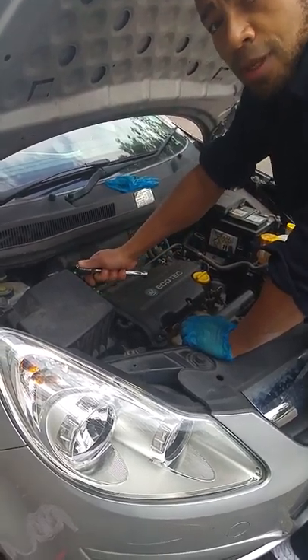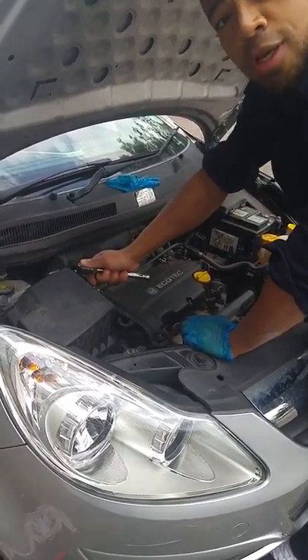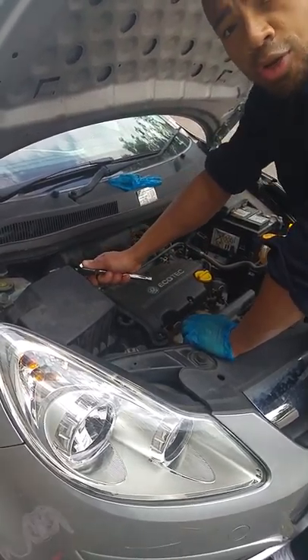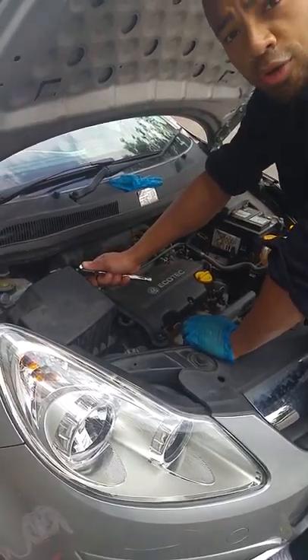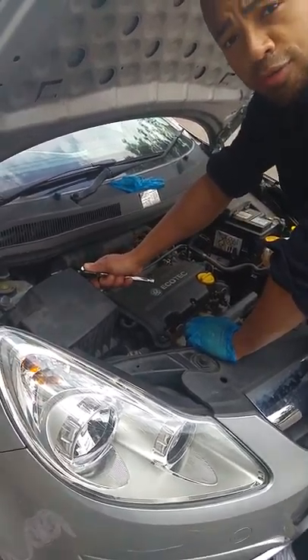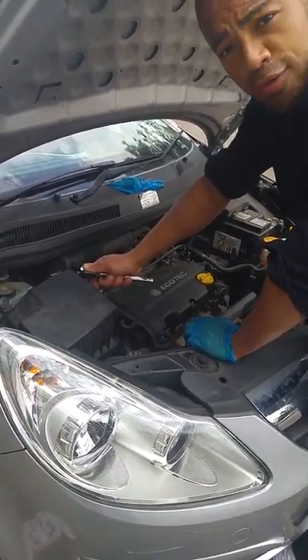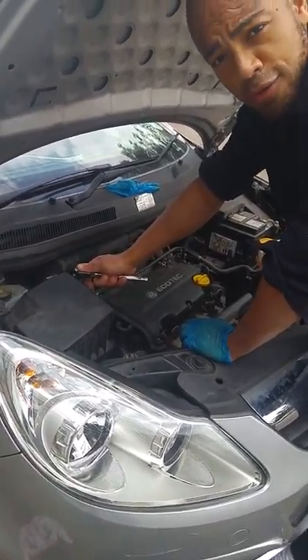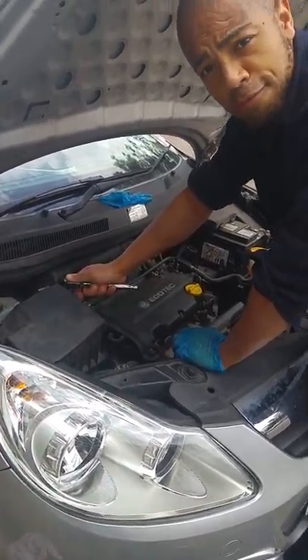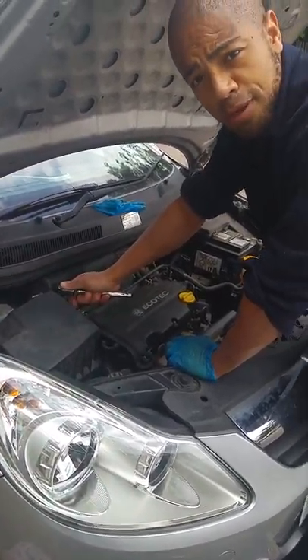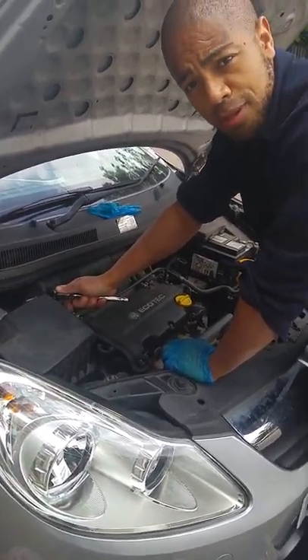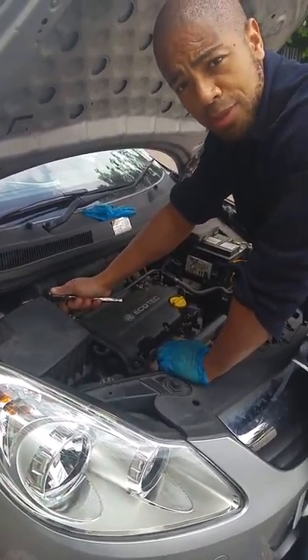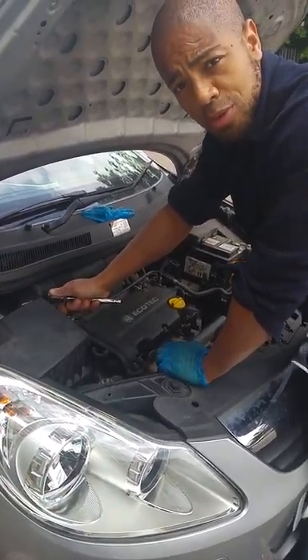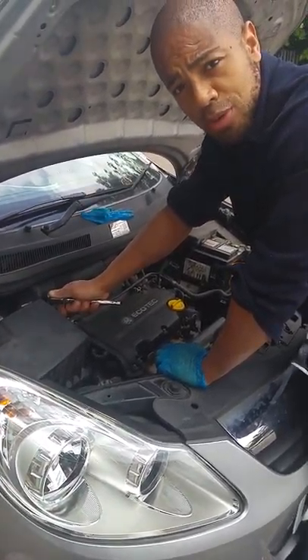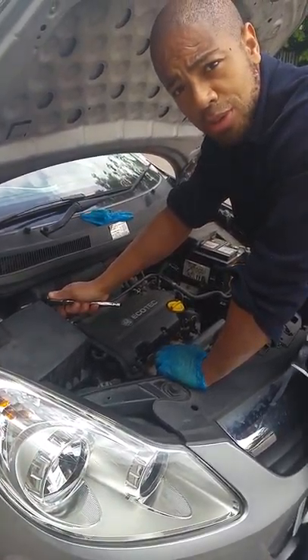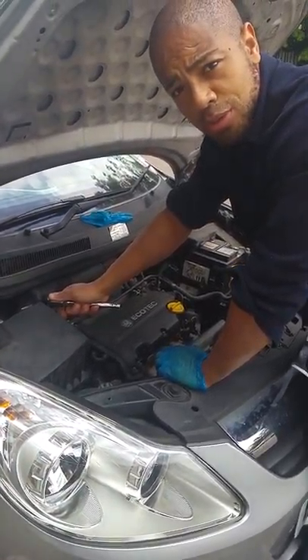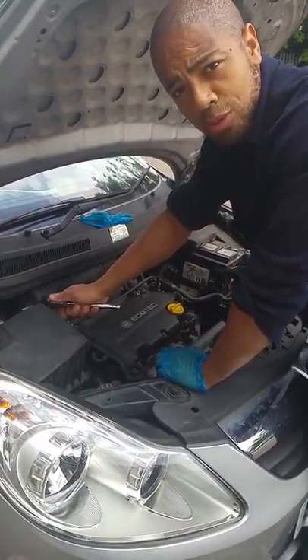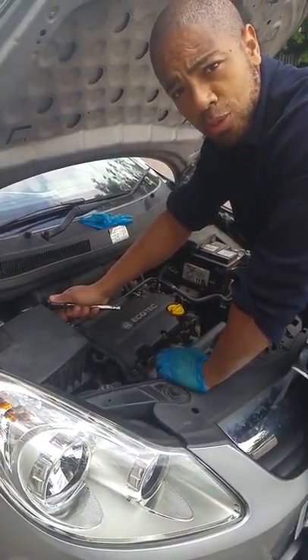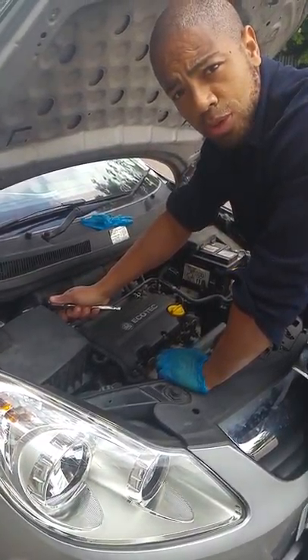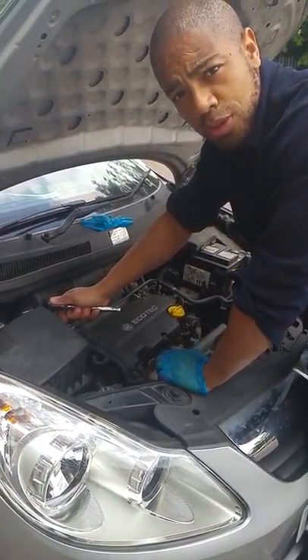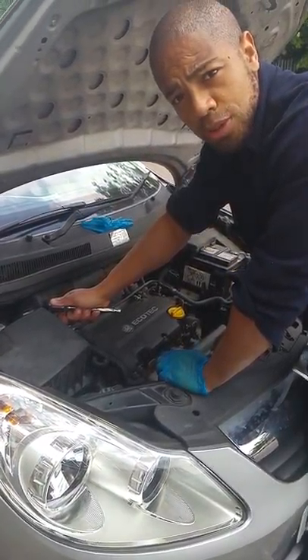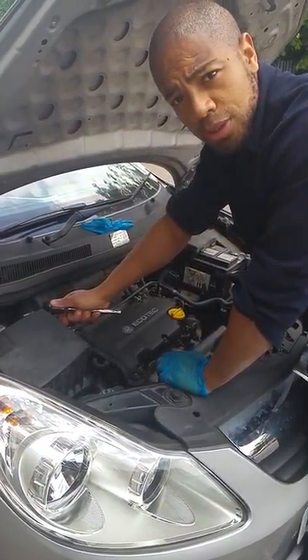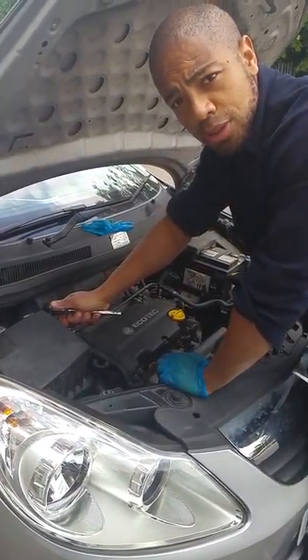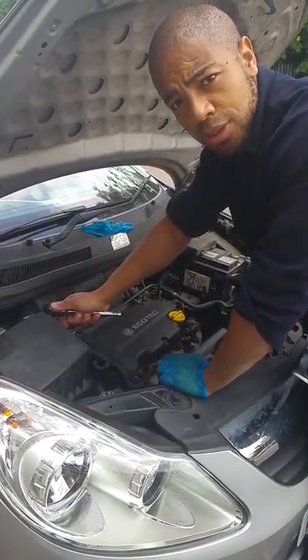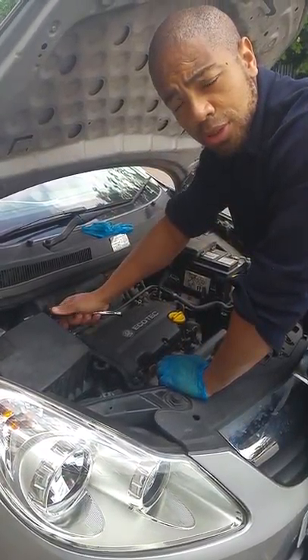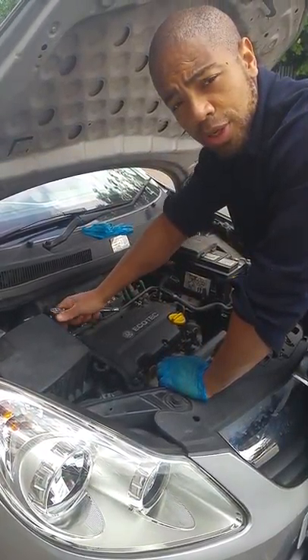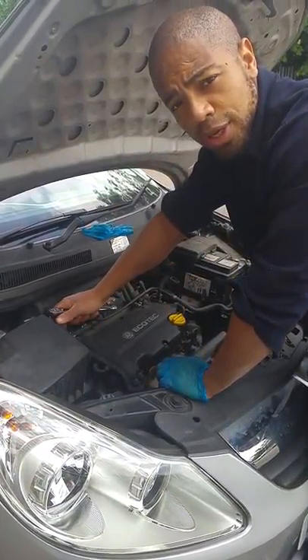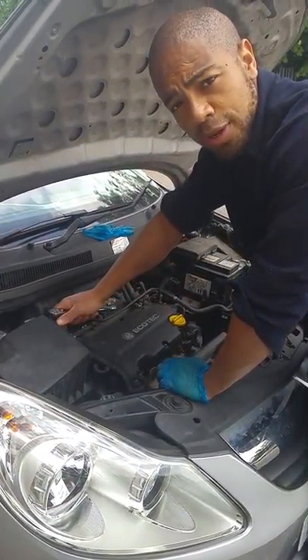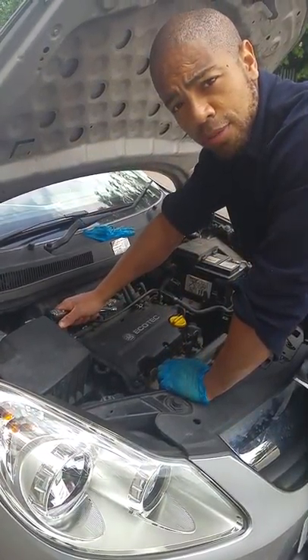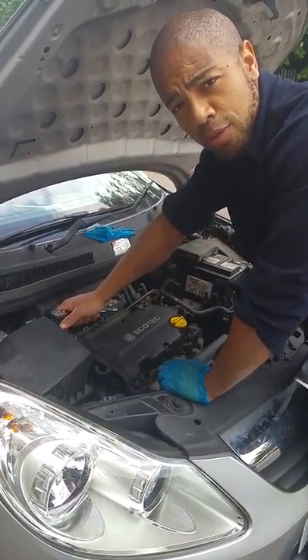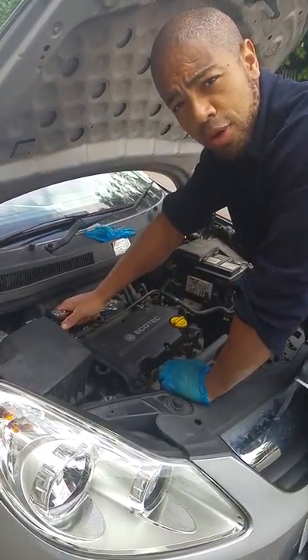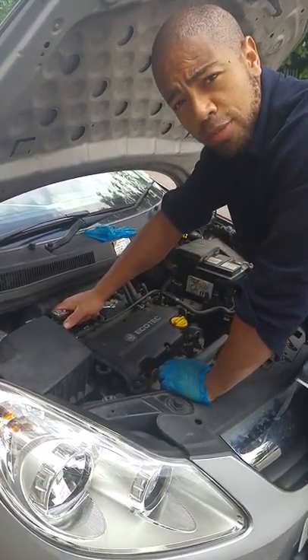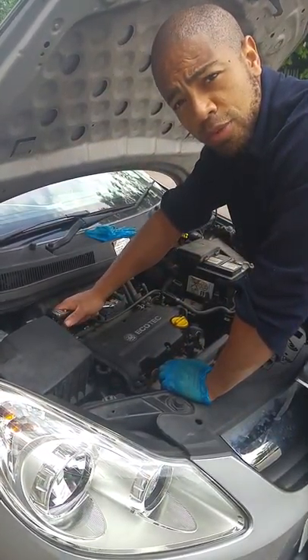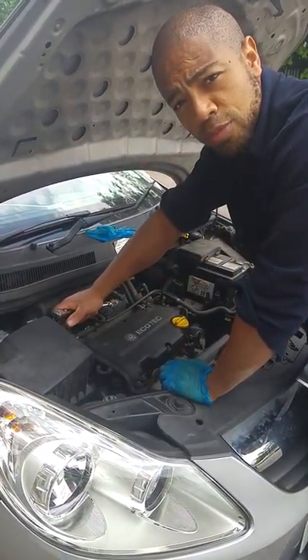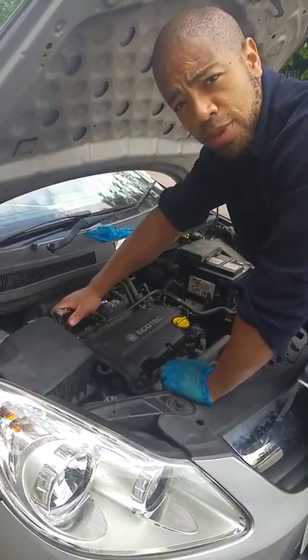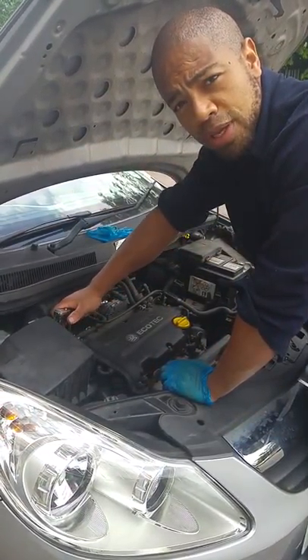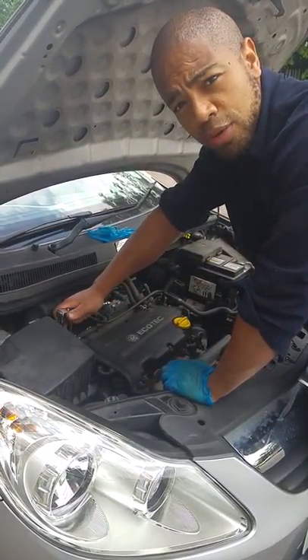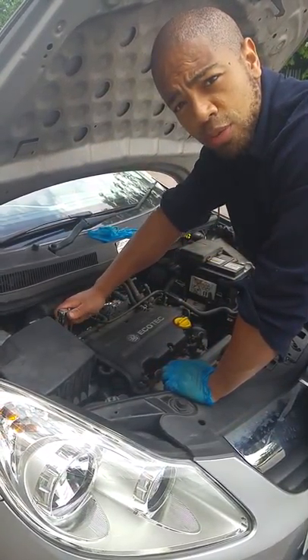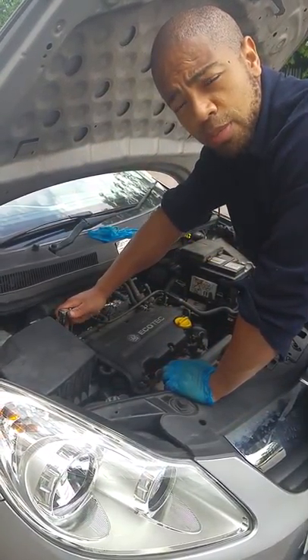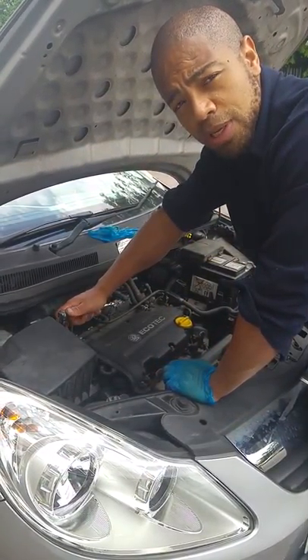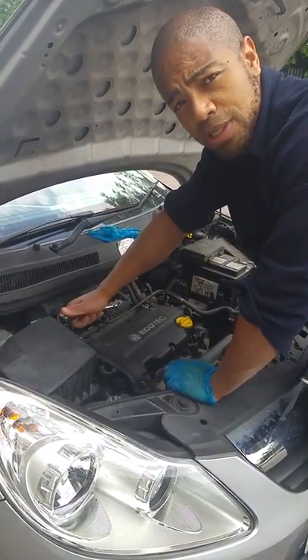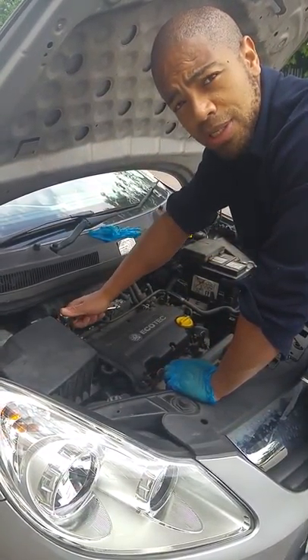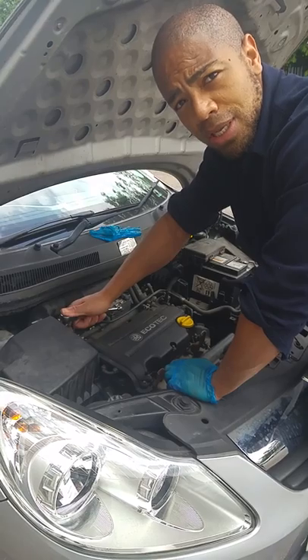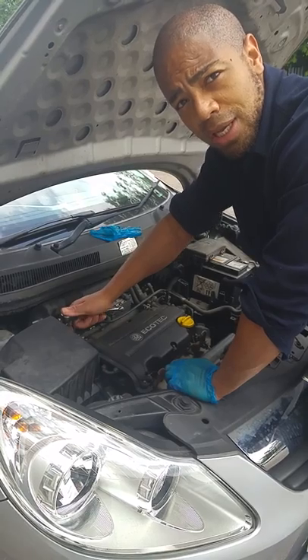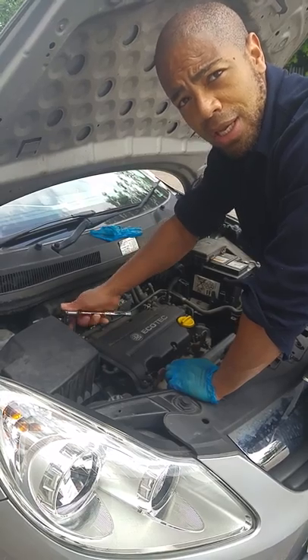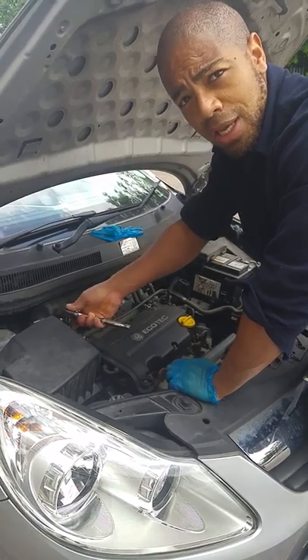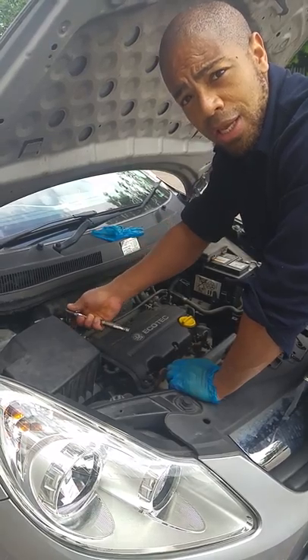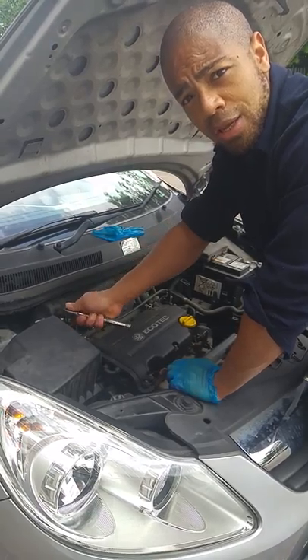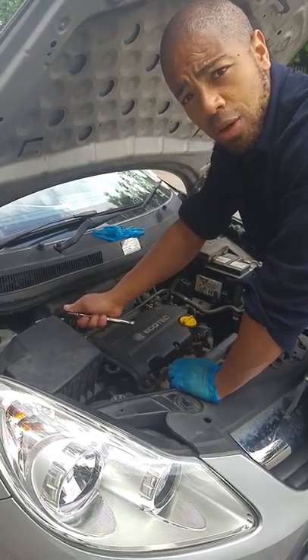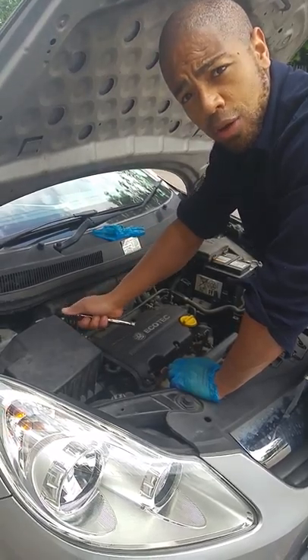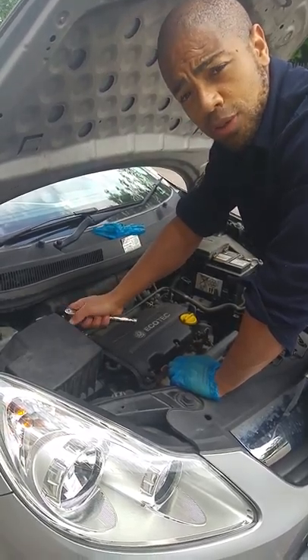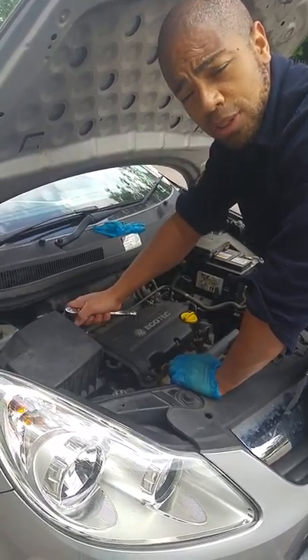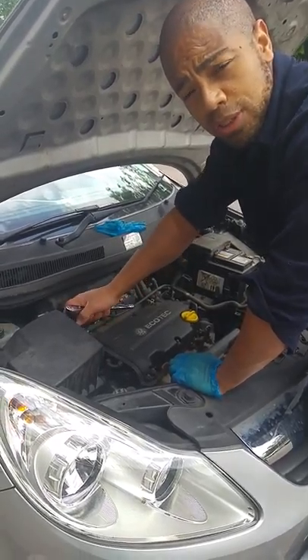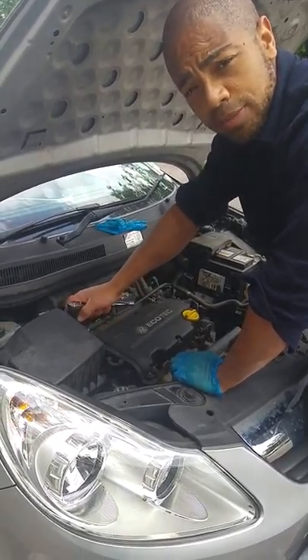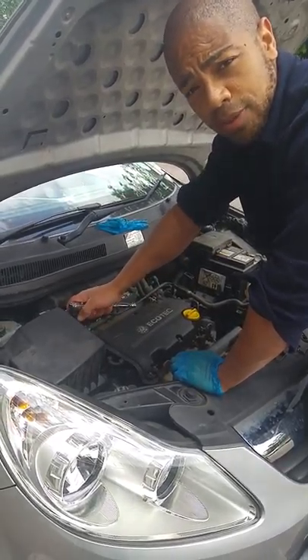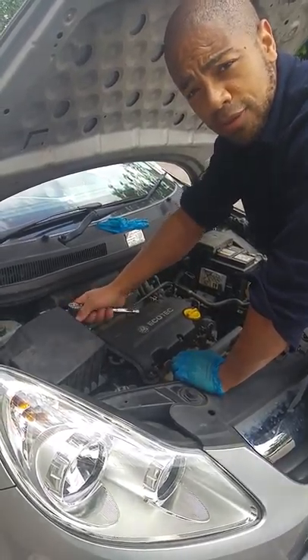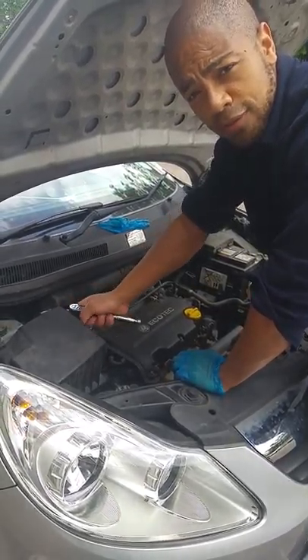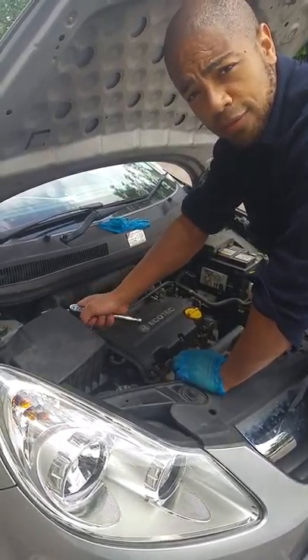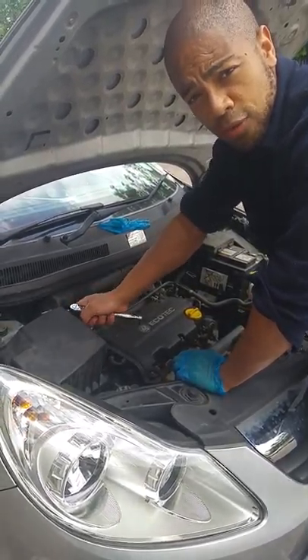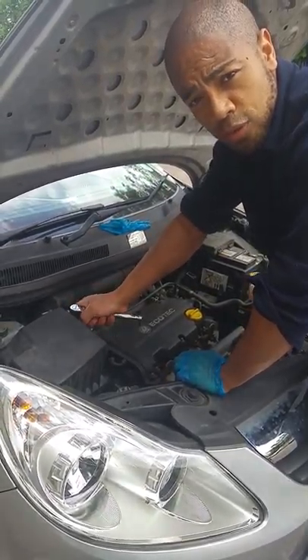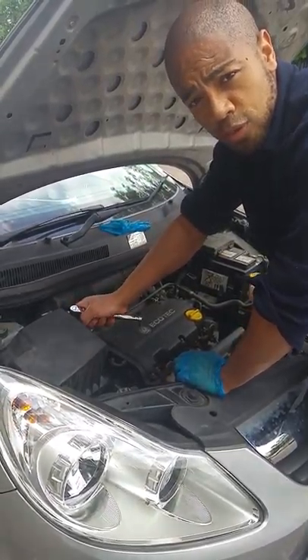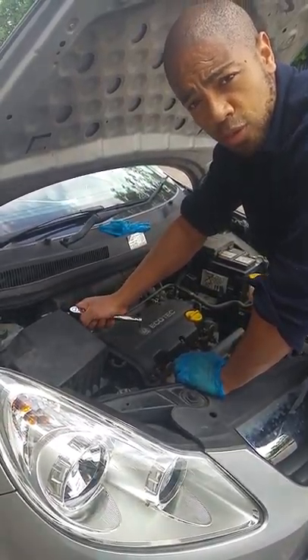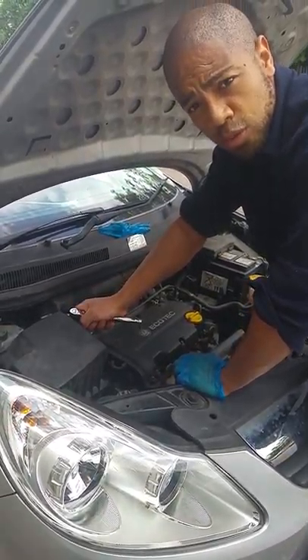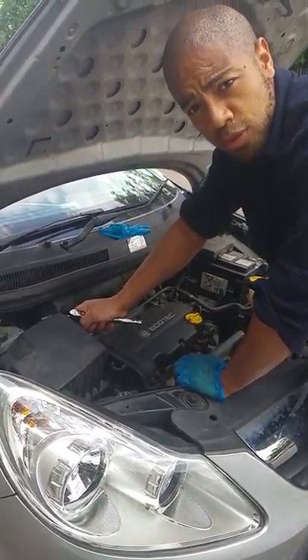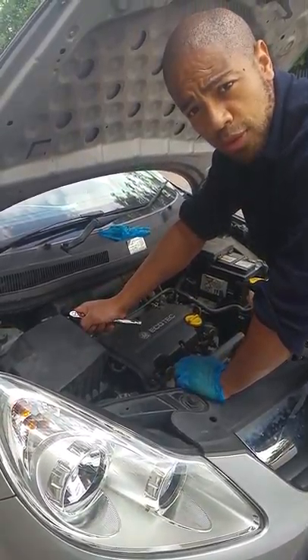Good afternoon and welcome to Grand Autos. Today we're going to be replacing an alternator belt on a Vauxhall Corsa.